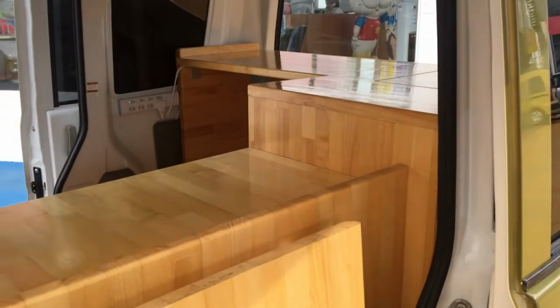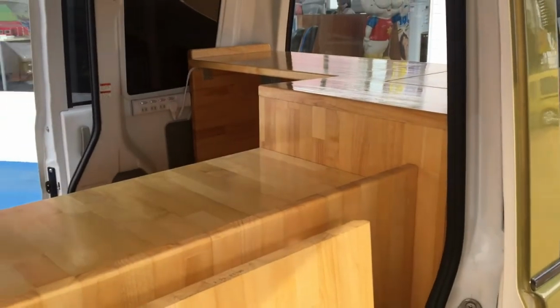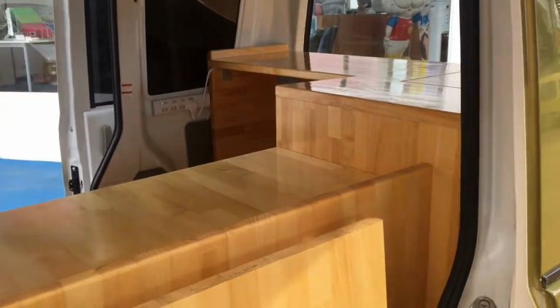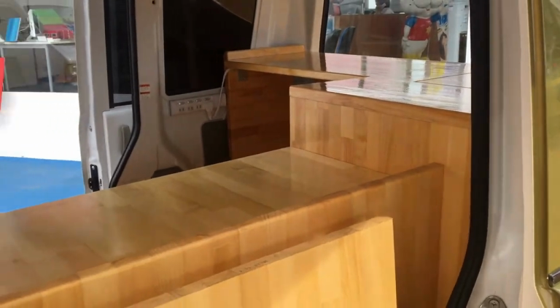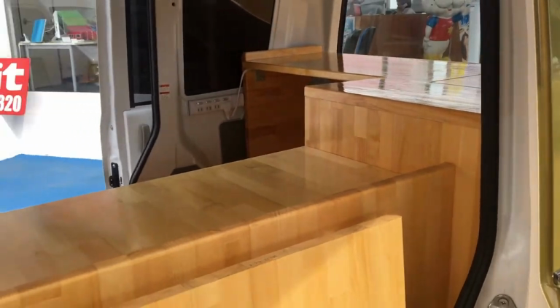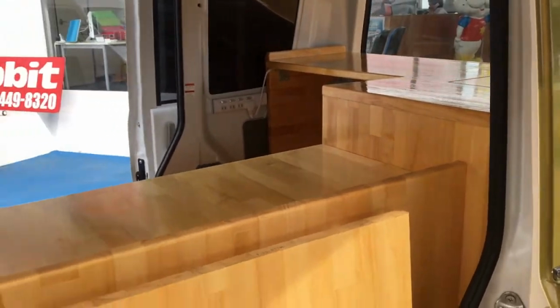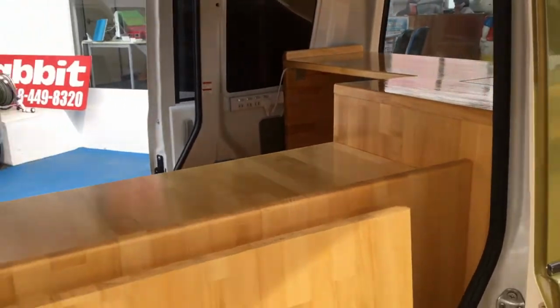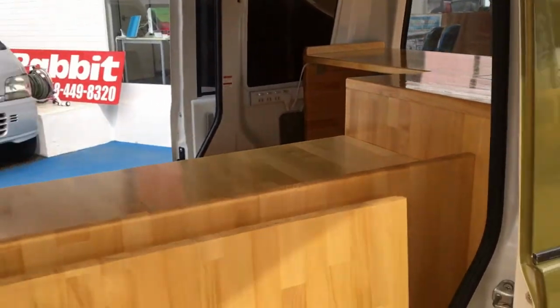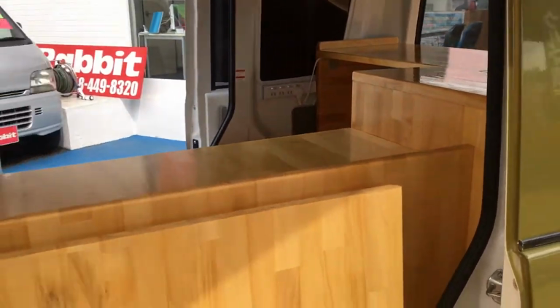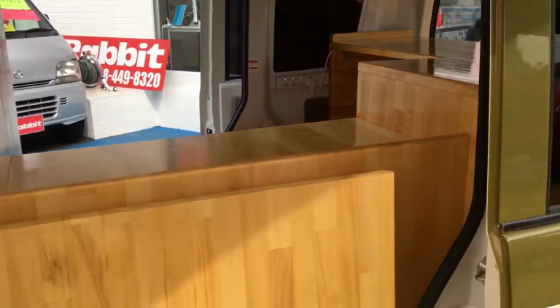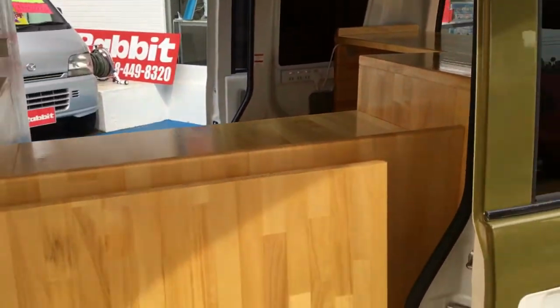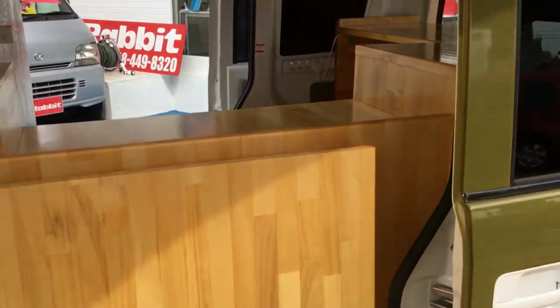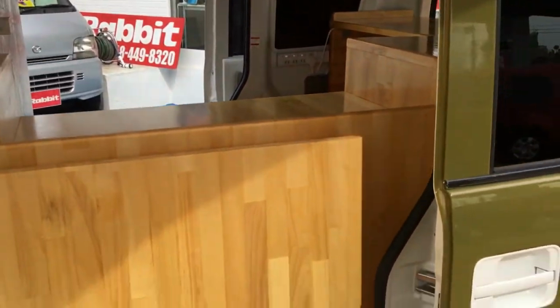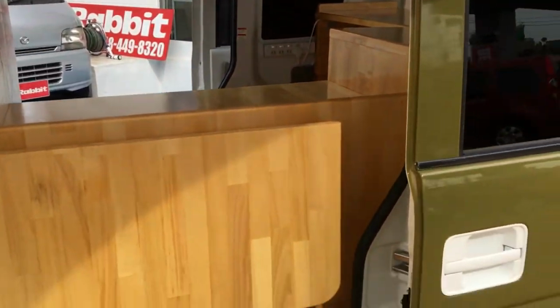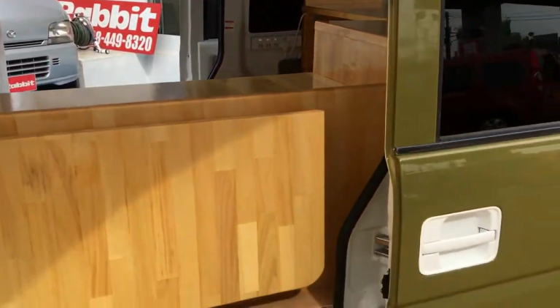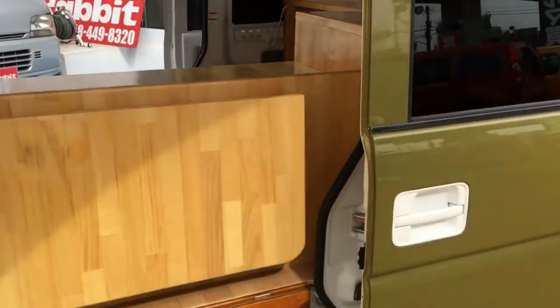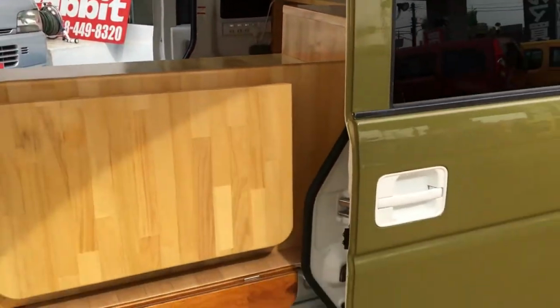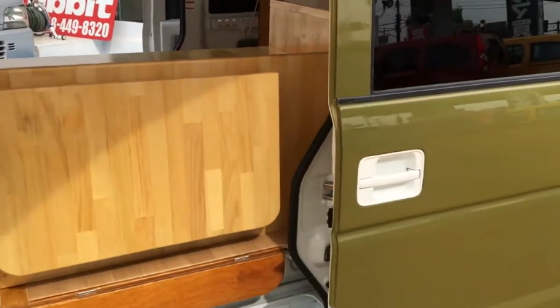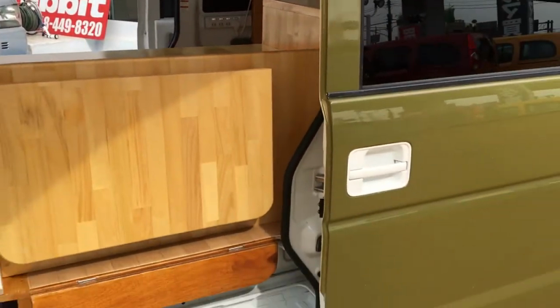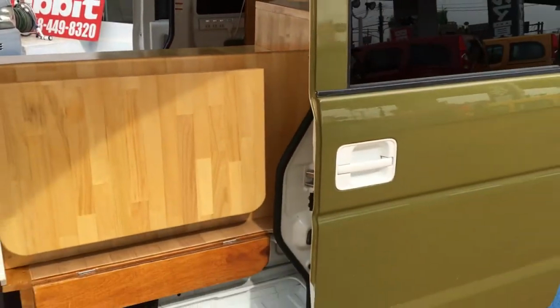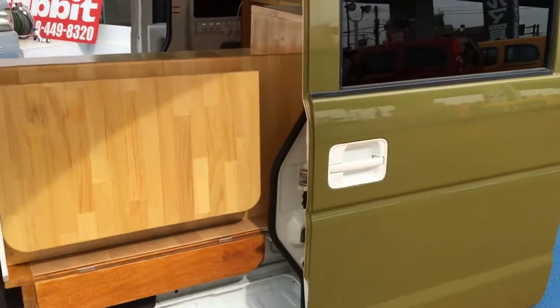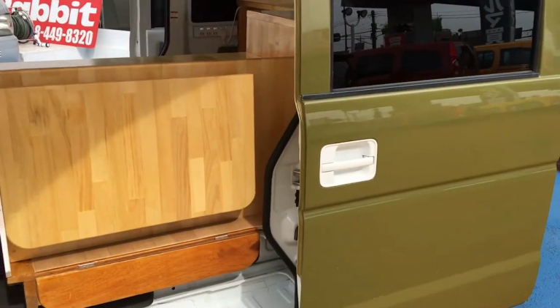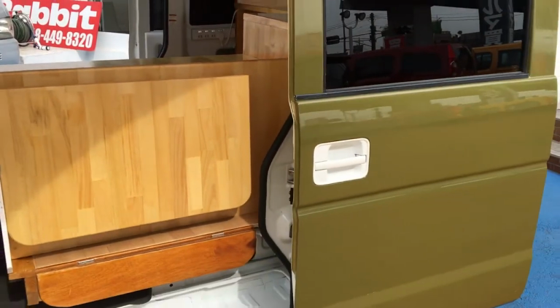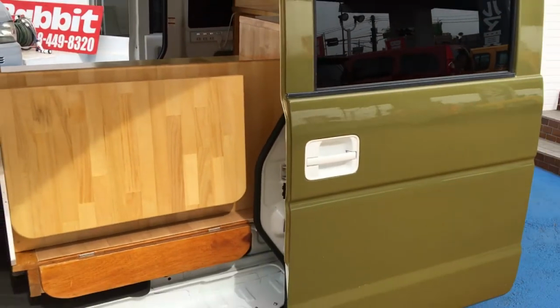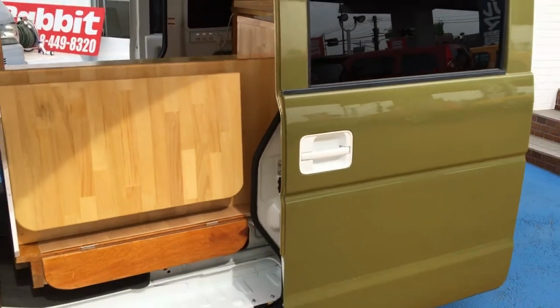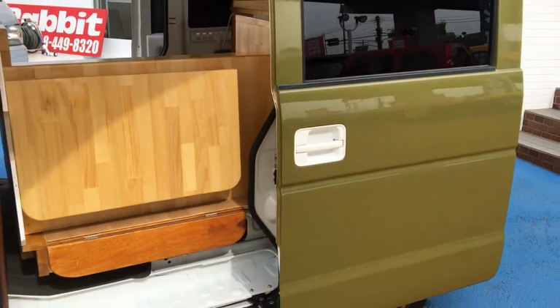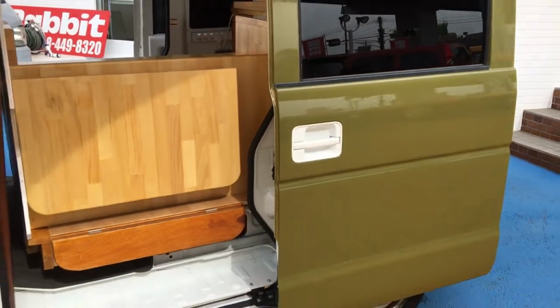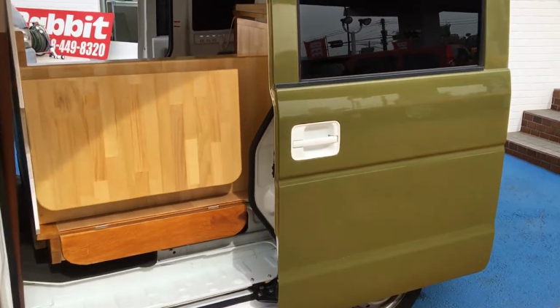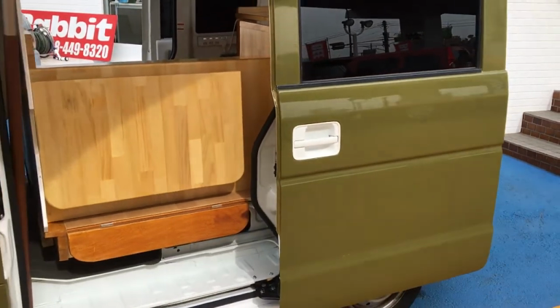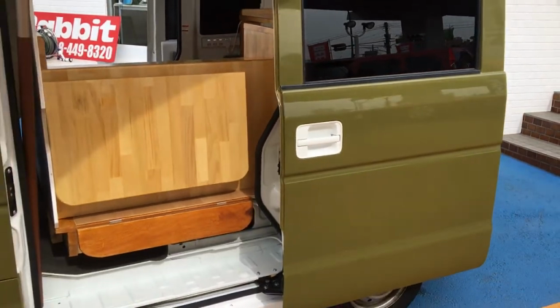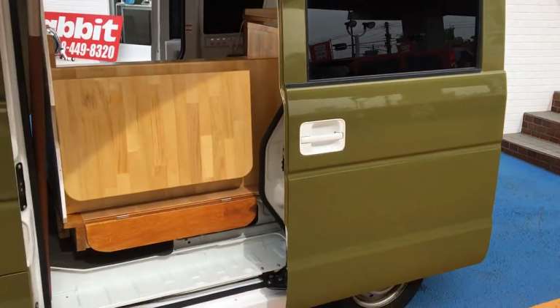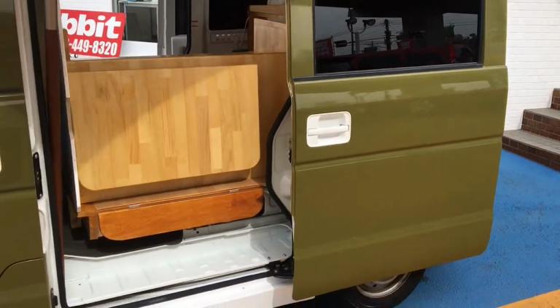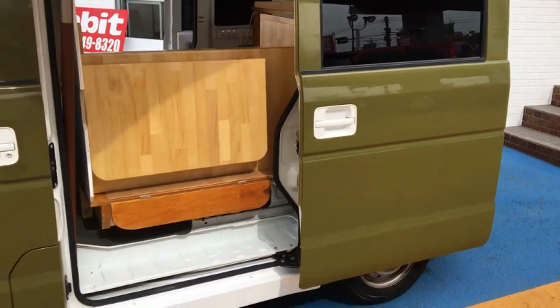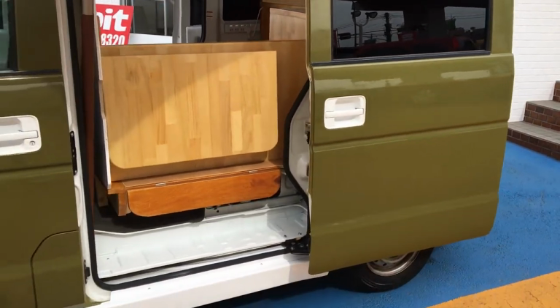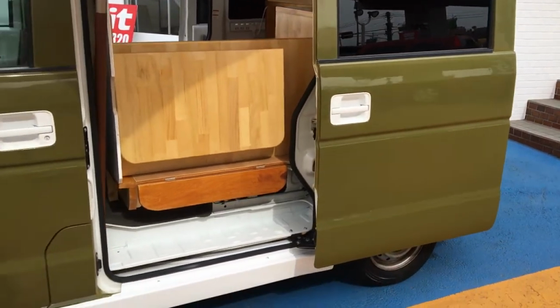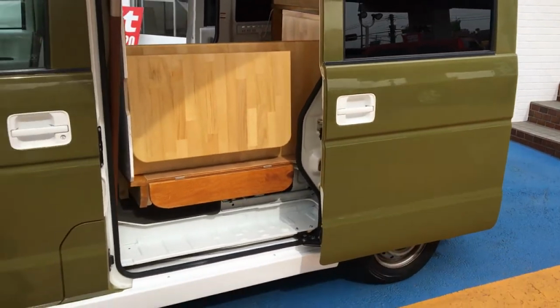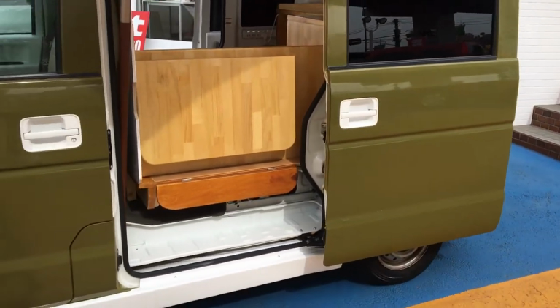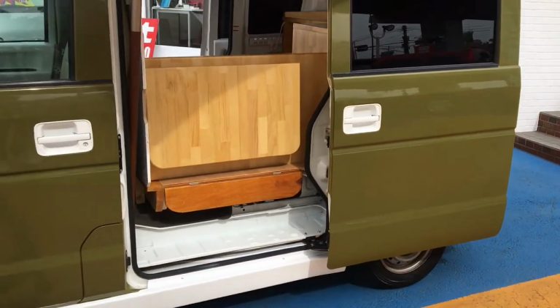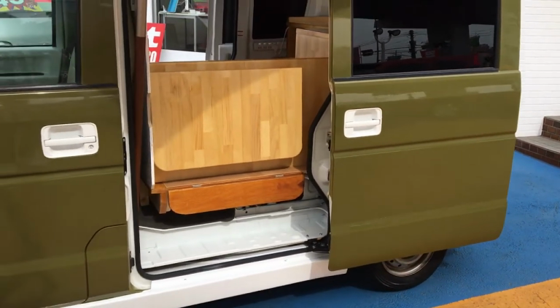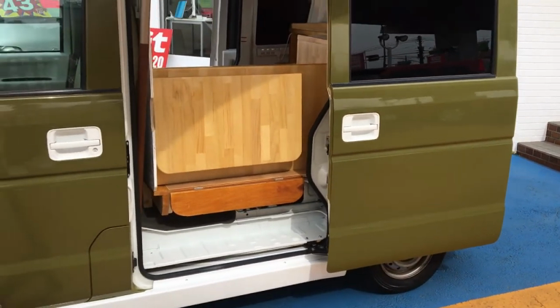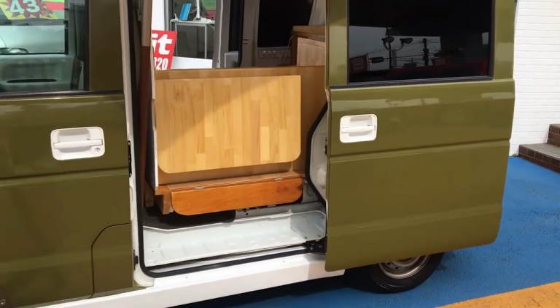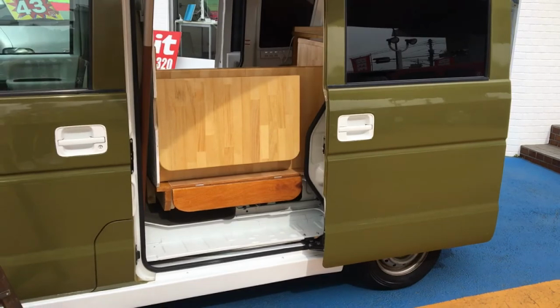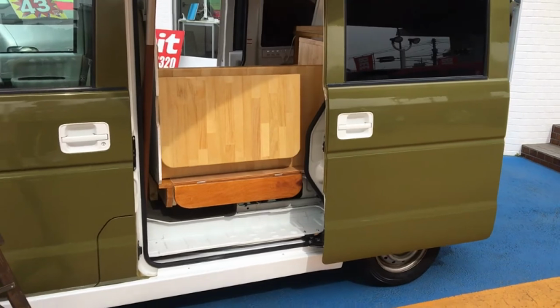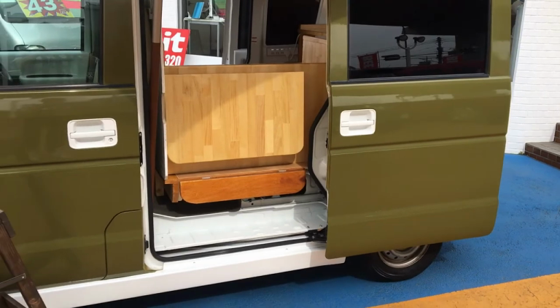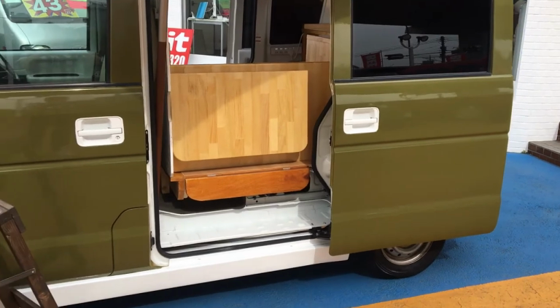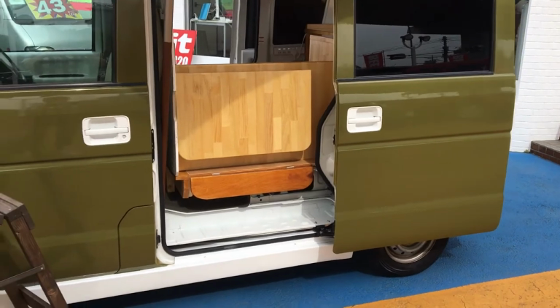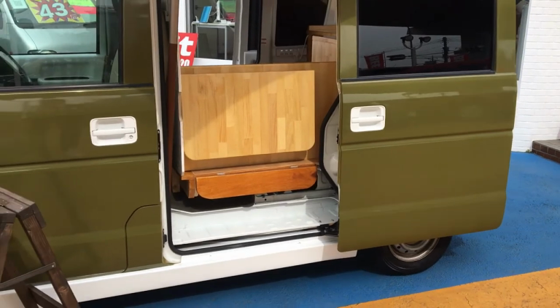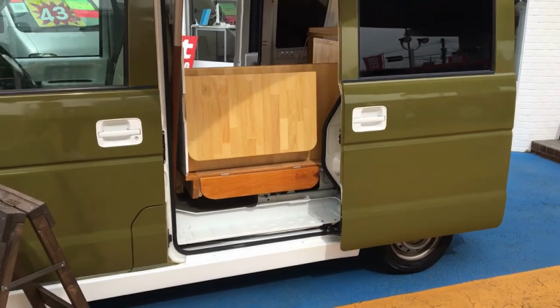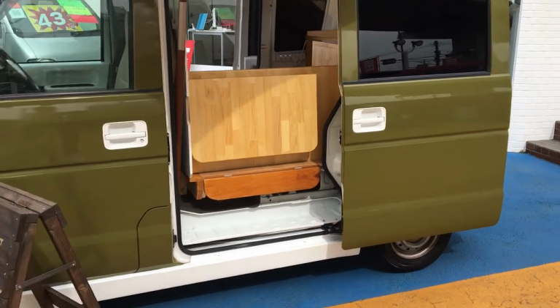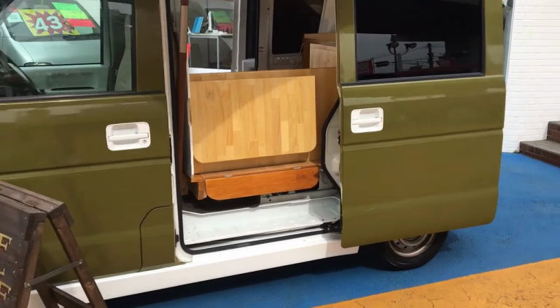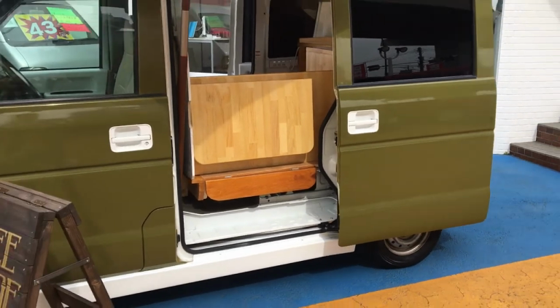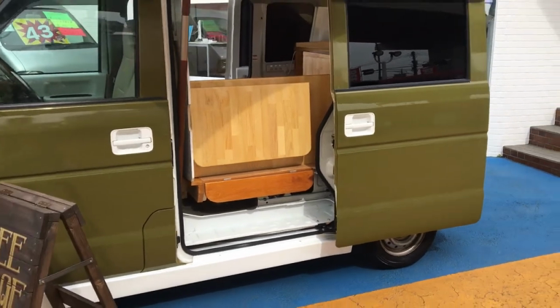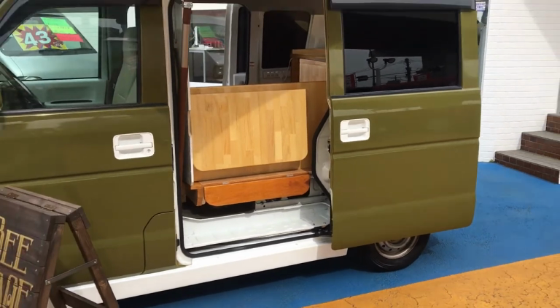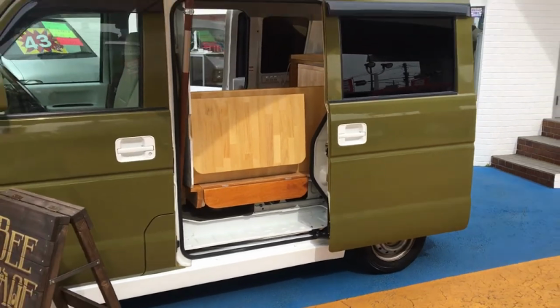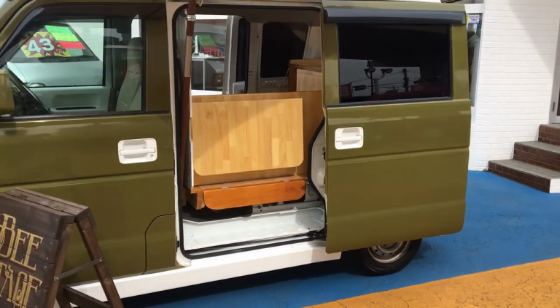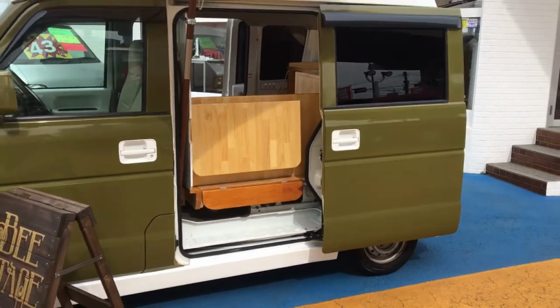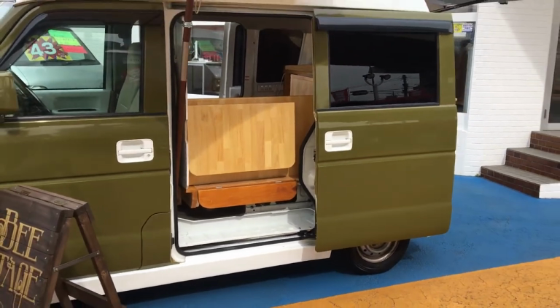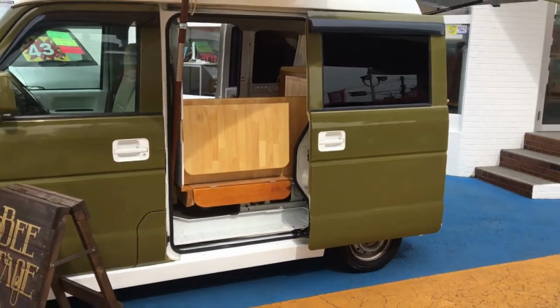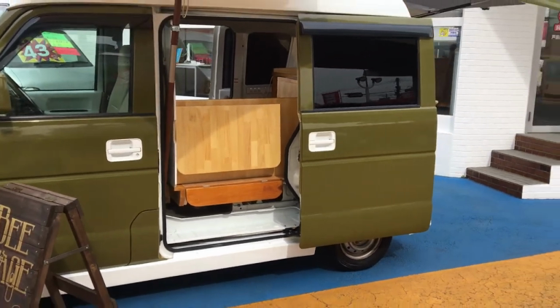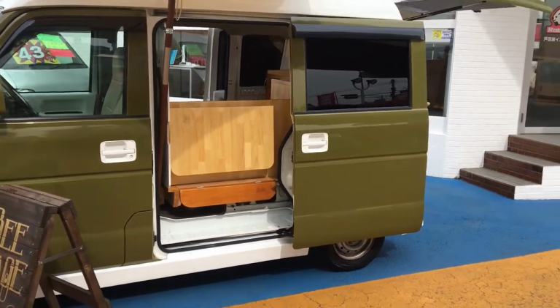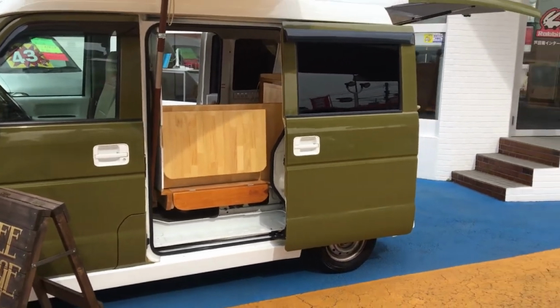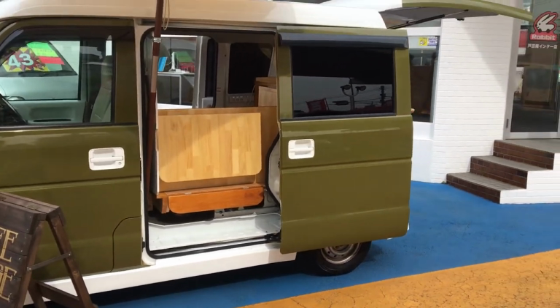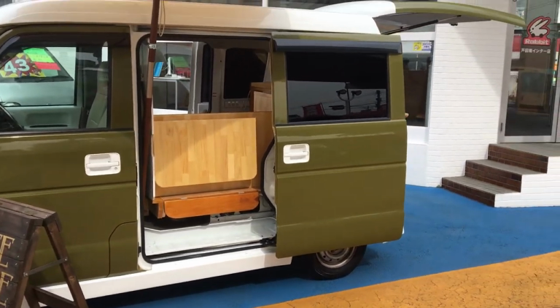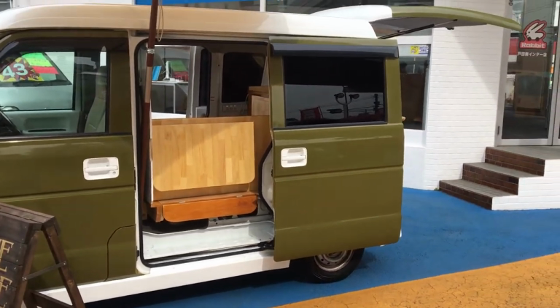It'd be great to get around and sell whatever you're after — sandwiches, cakes, etc. Thanks for your time.